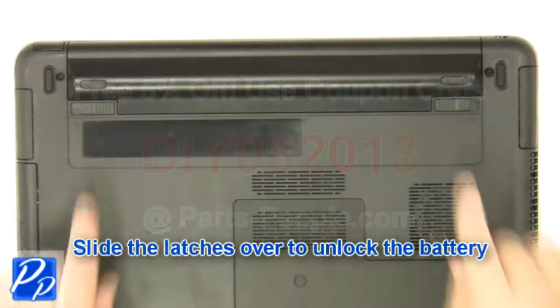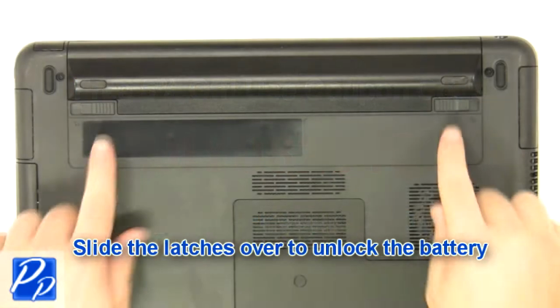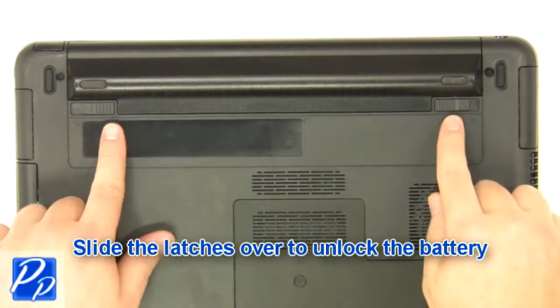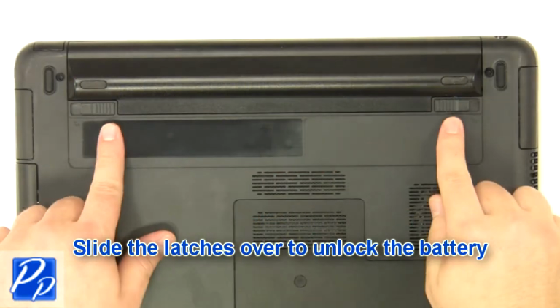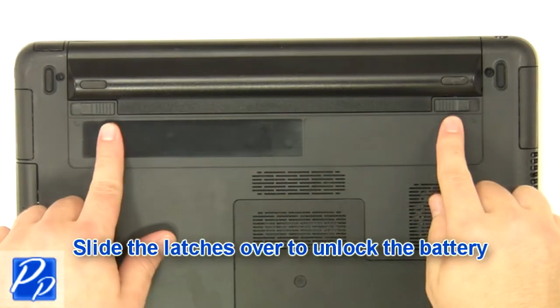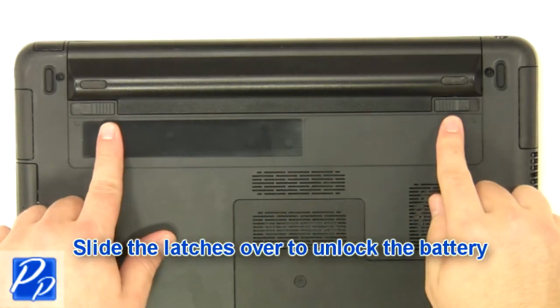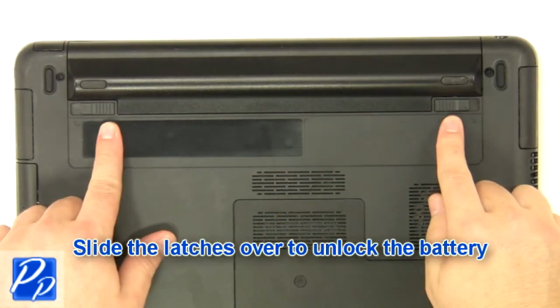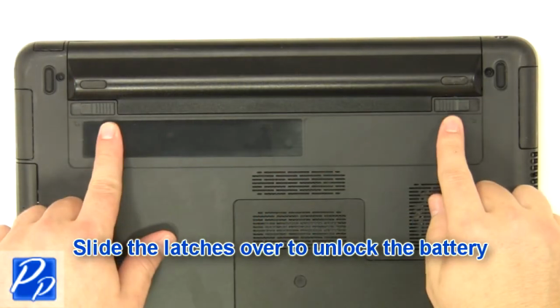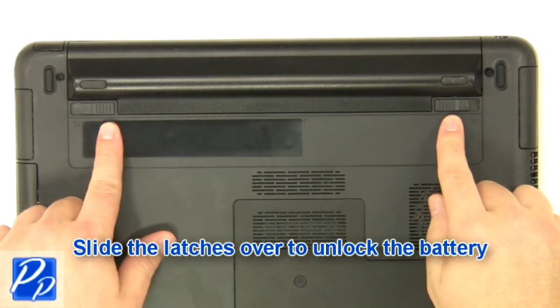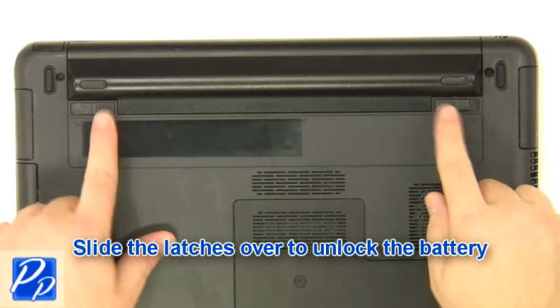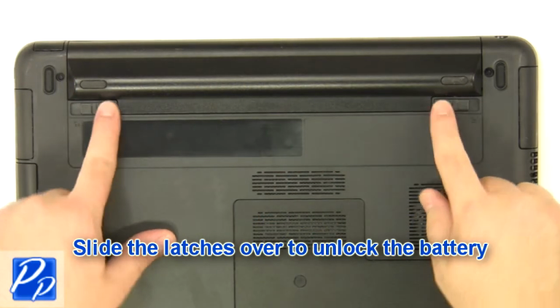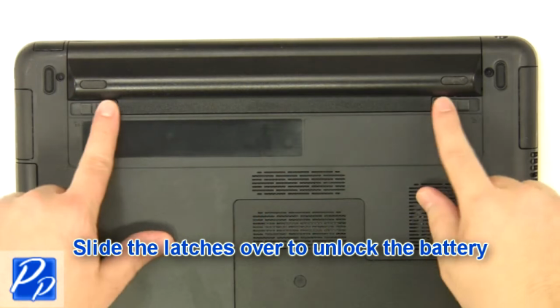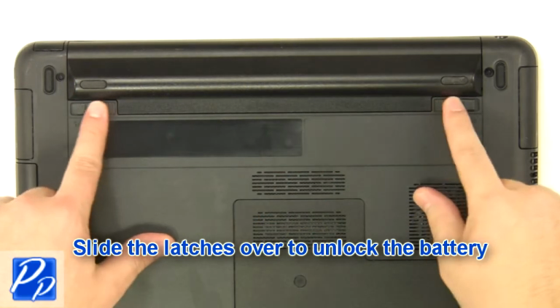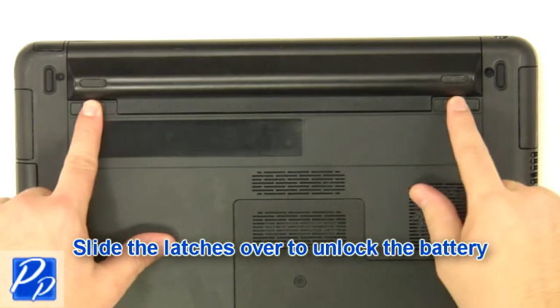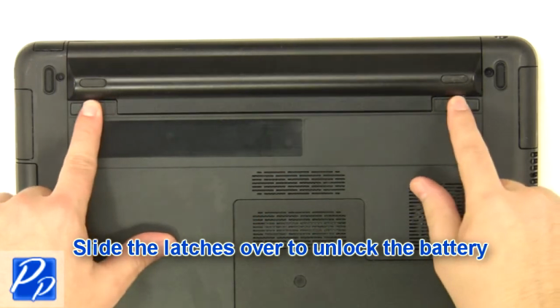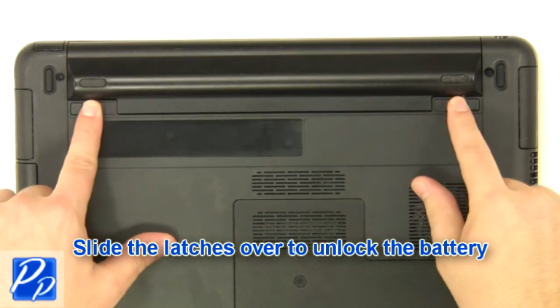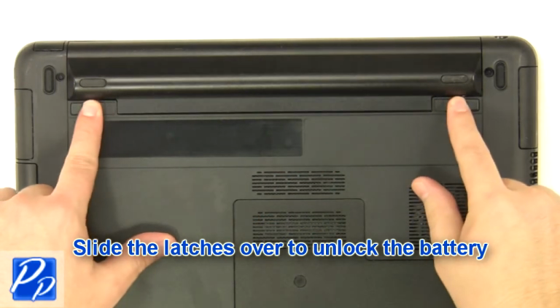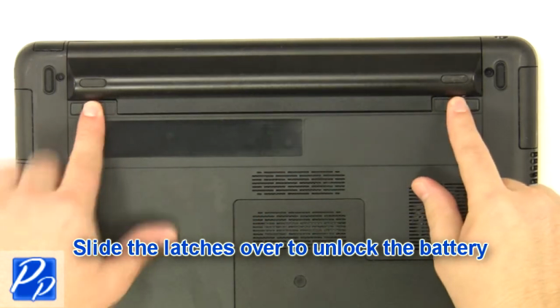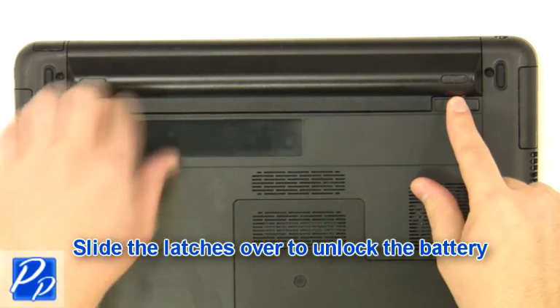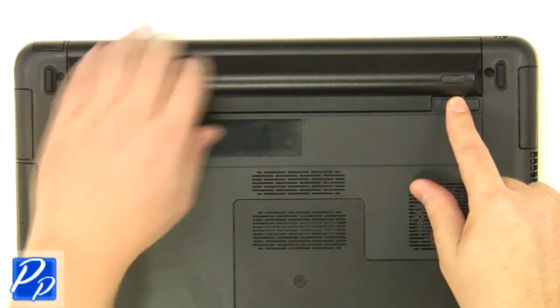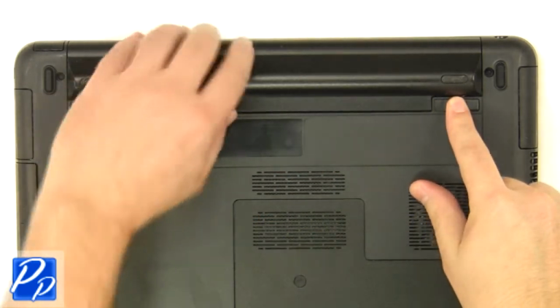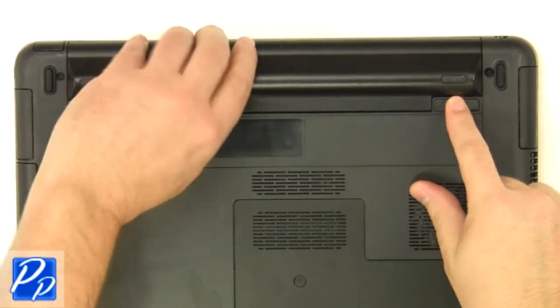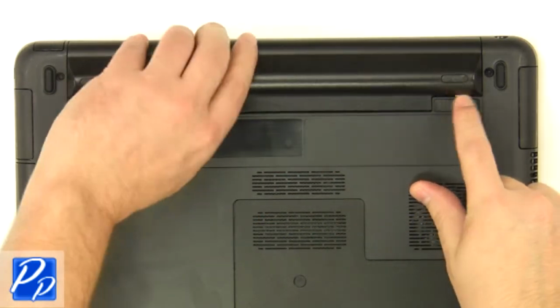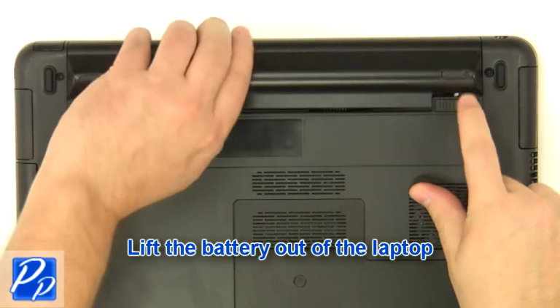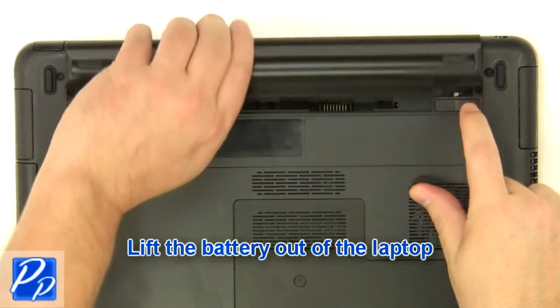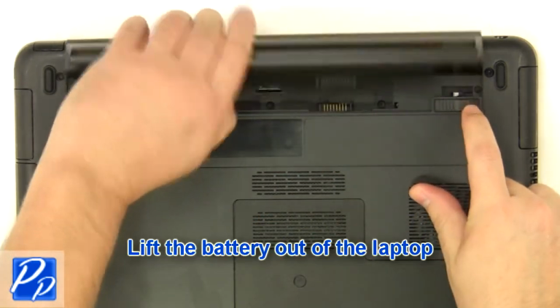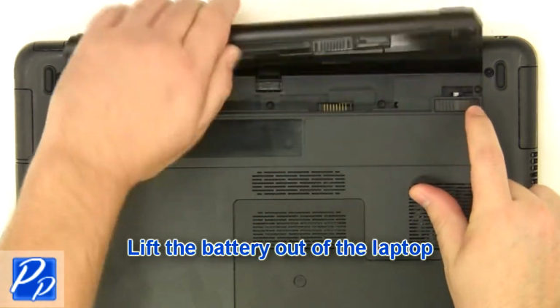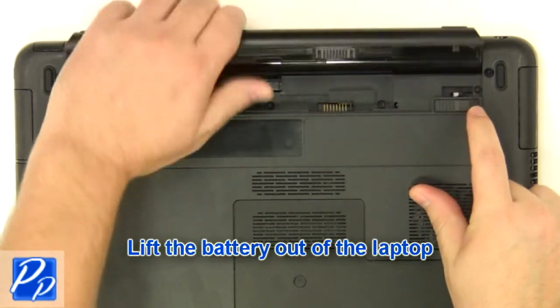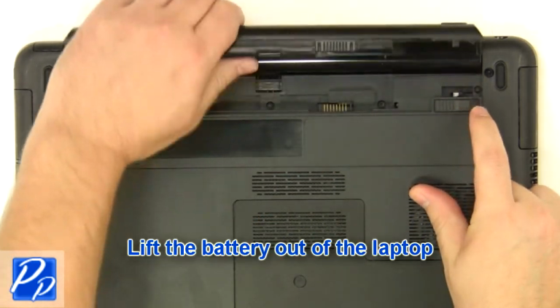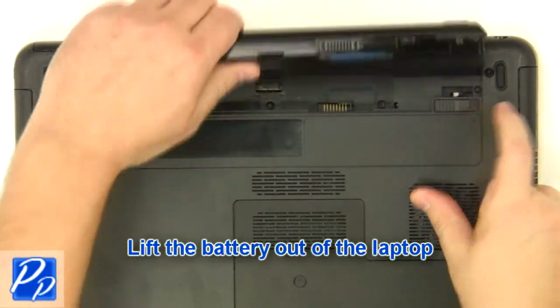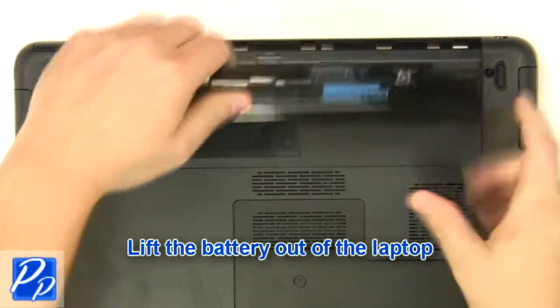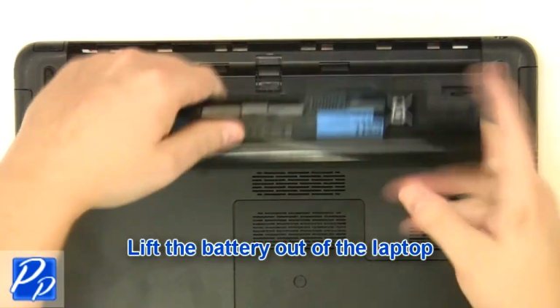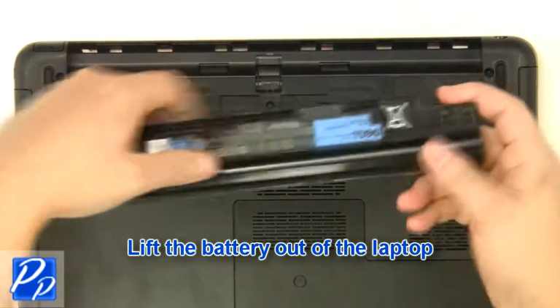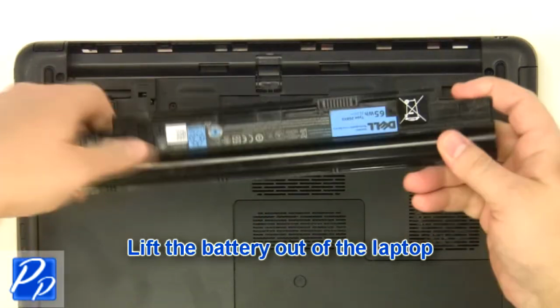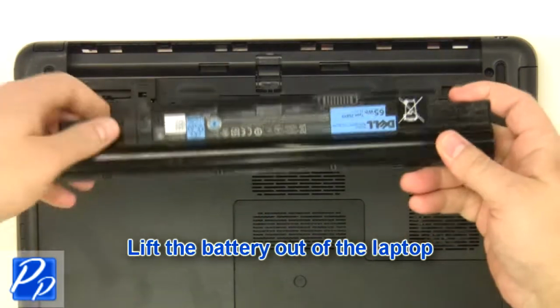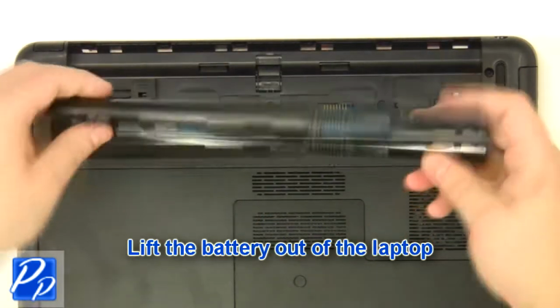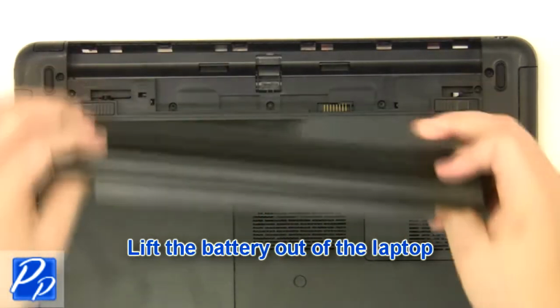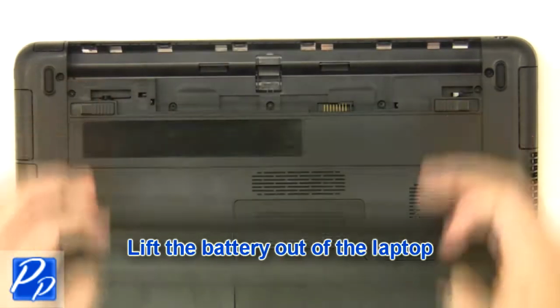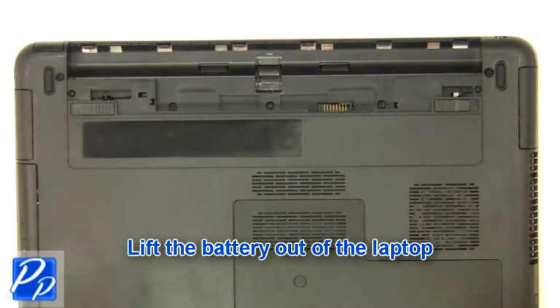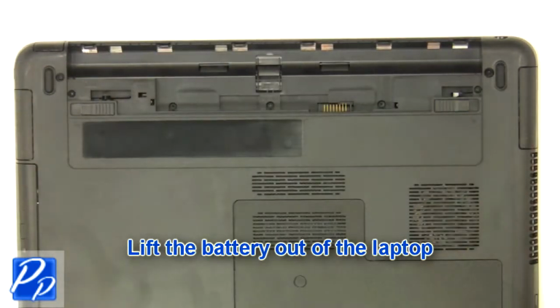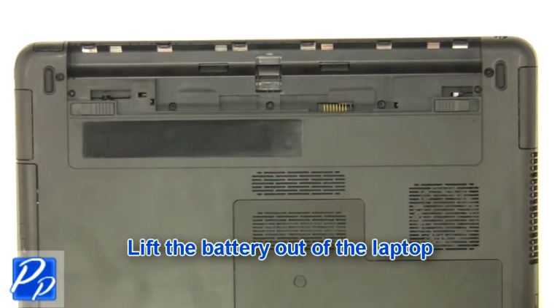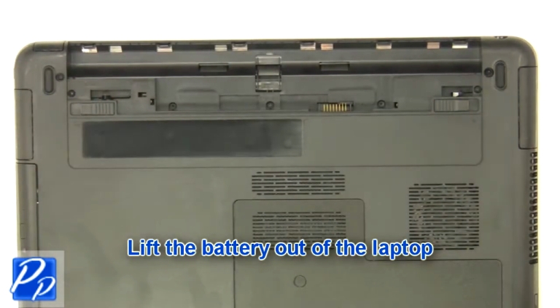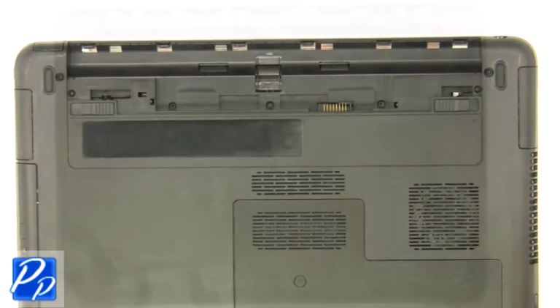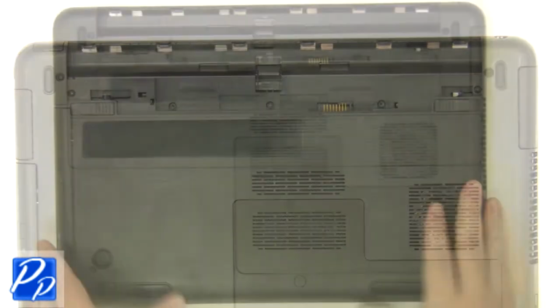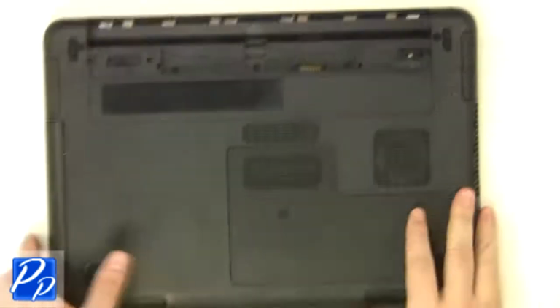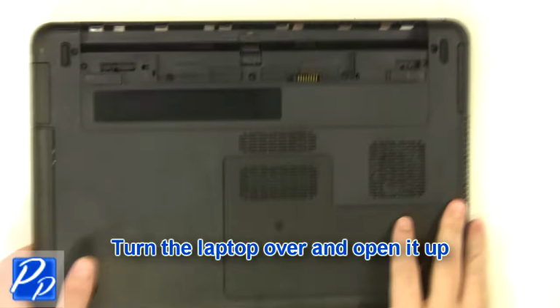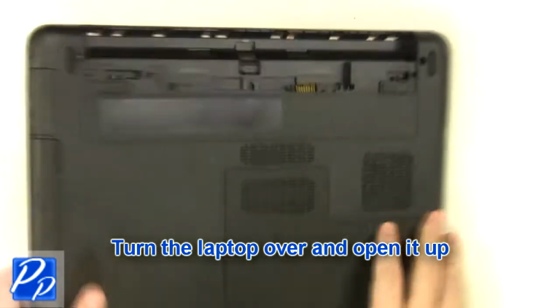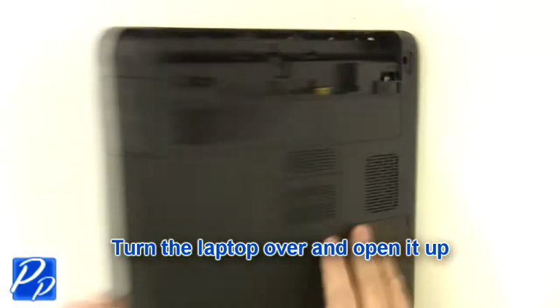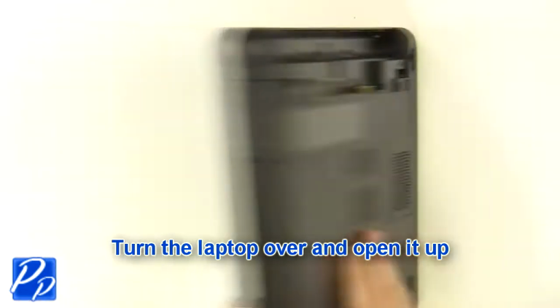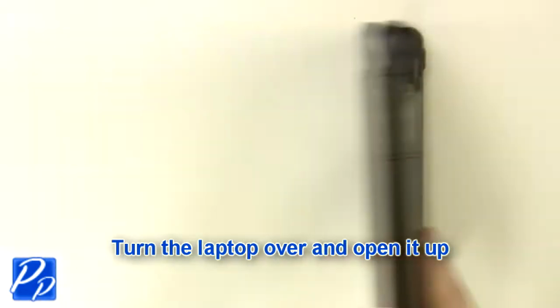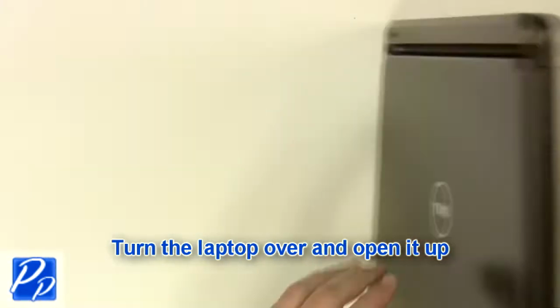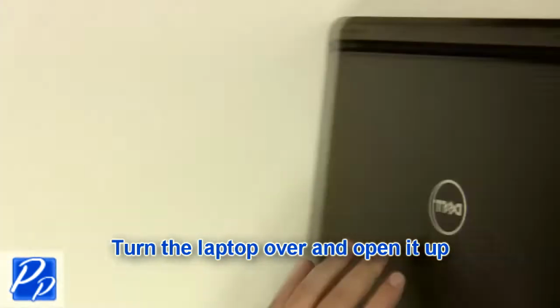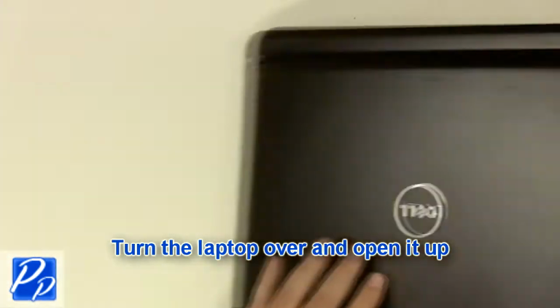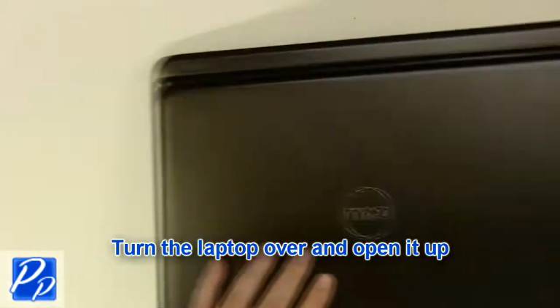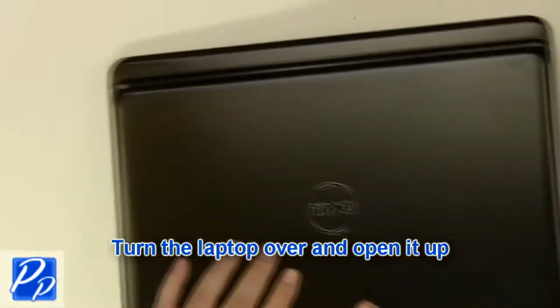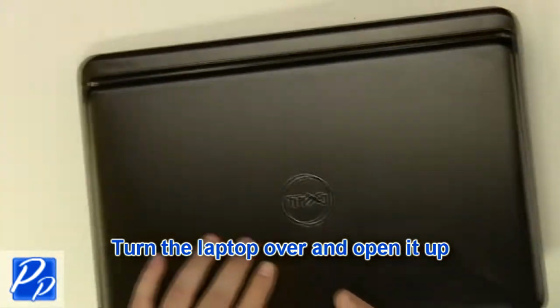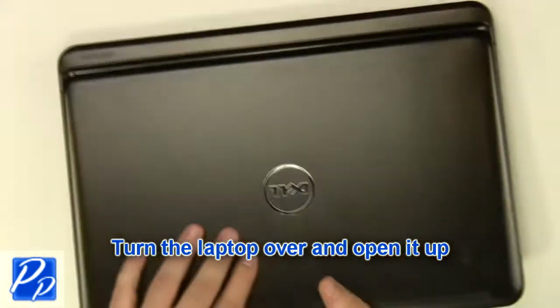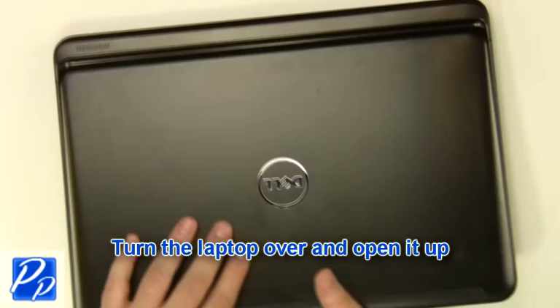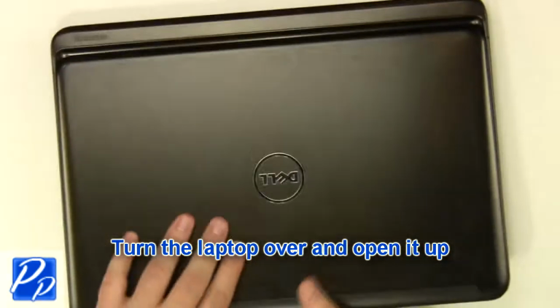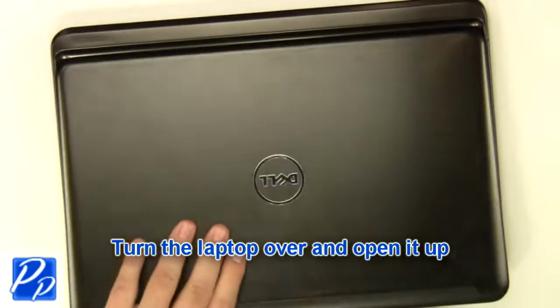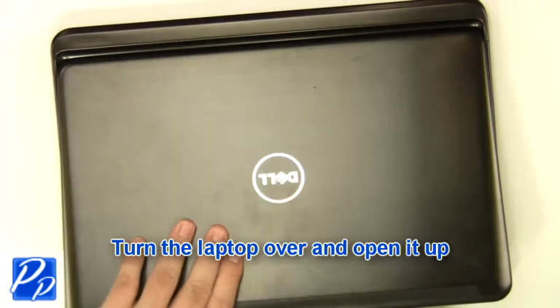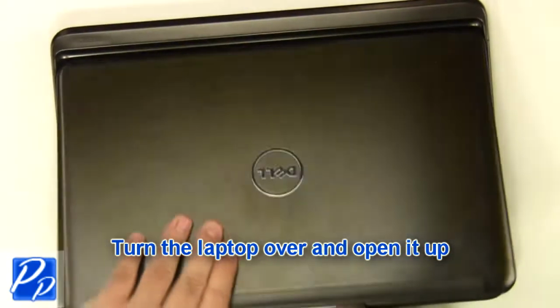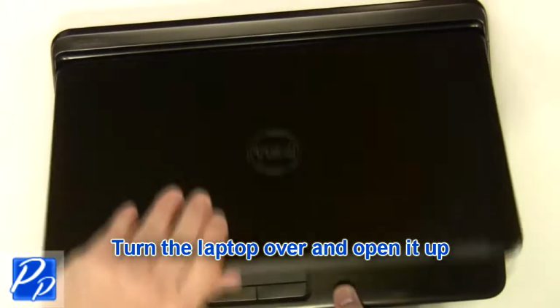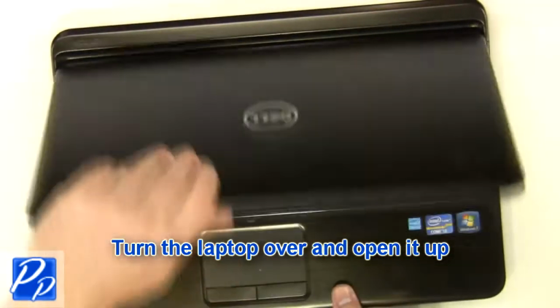Slide the latches over to unlock the battery. Lift the battery out of the laptop. Turn the laptop over and open it up.